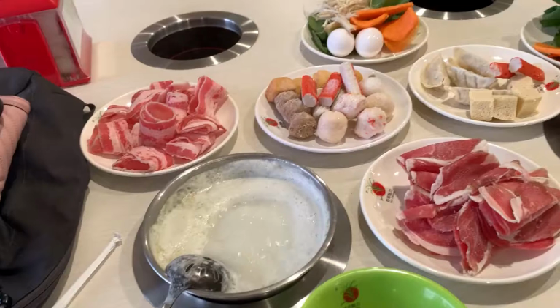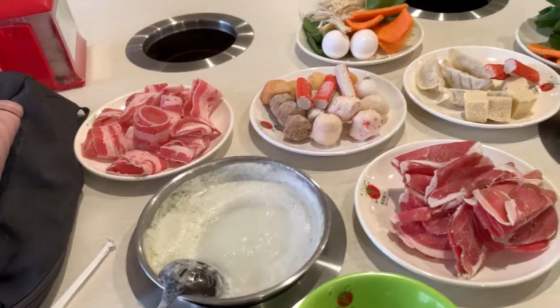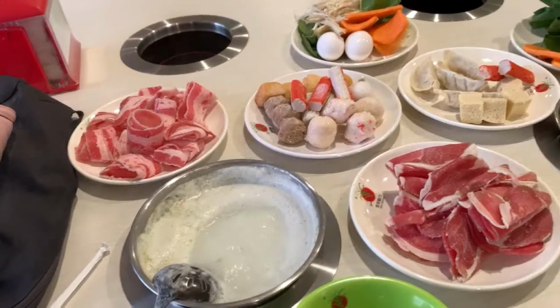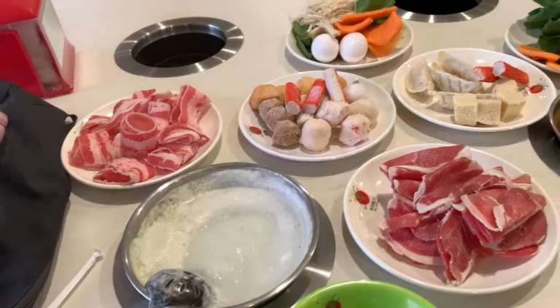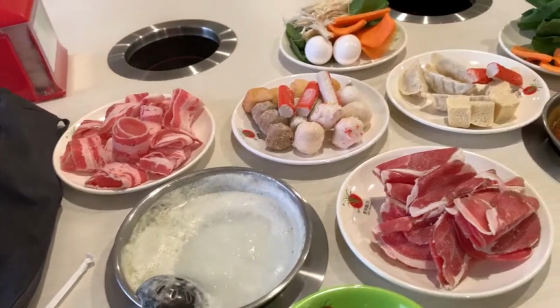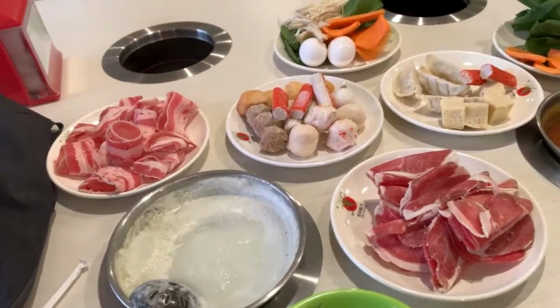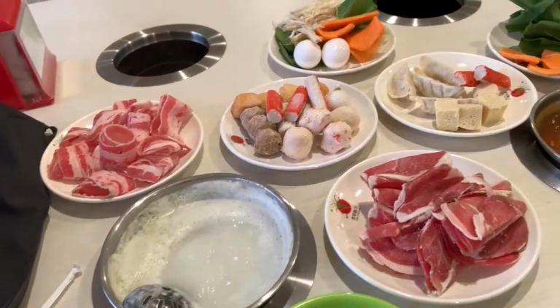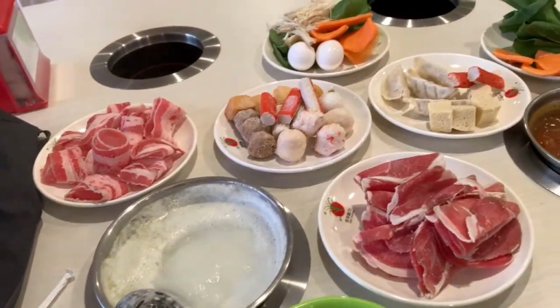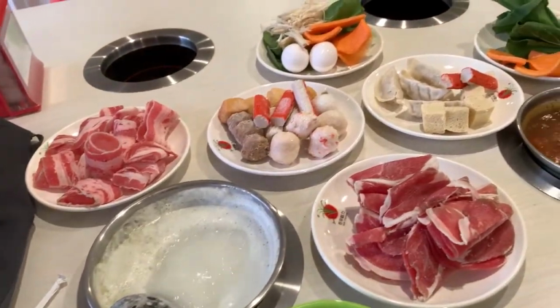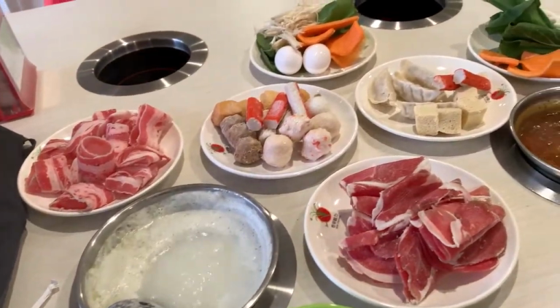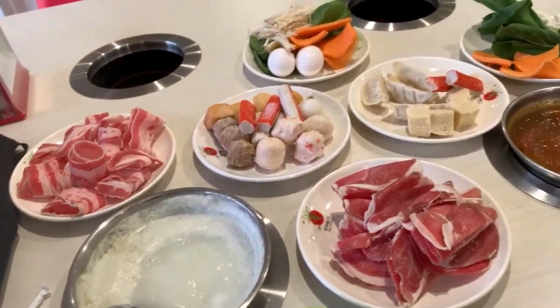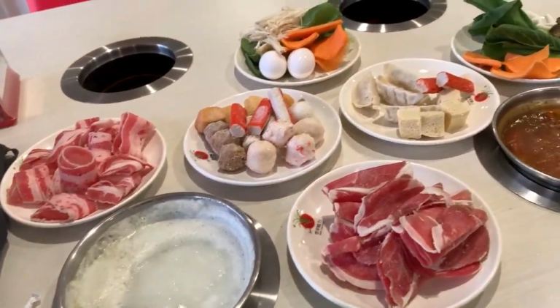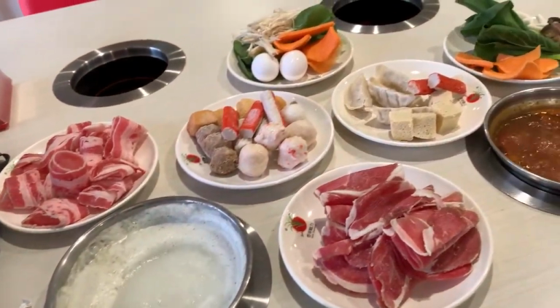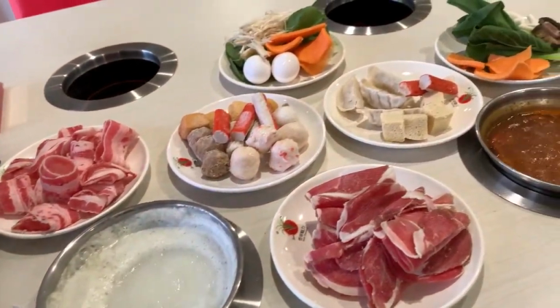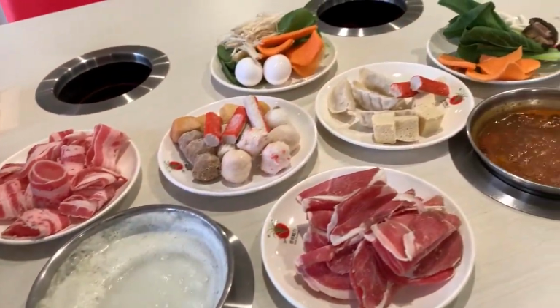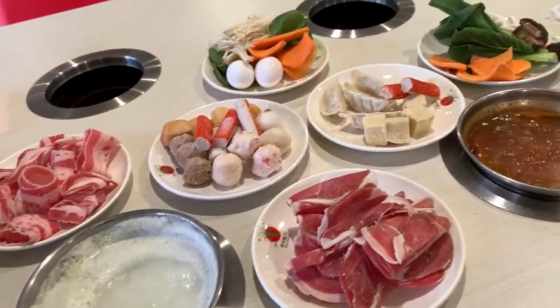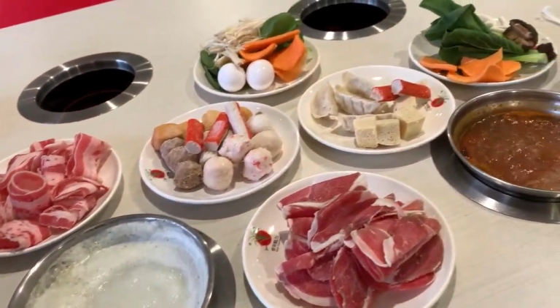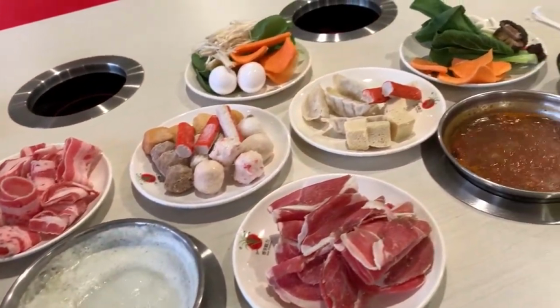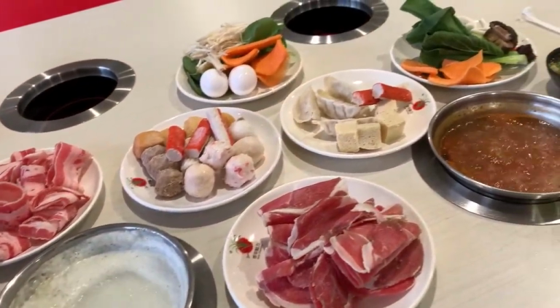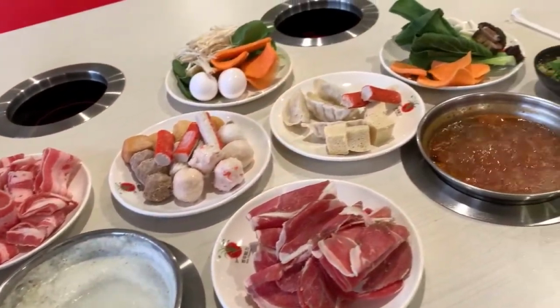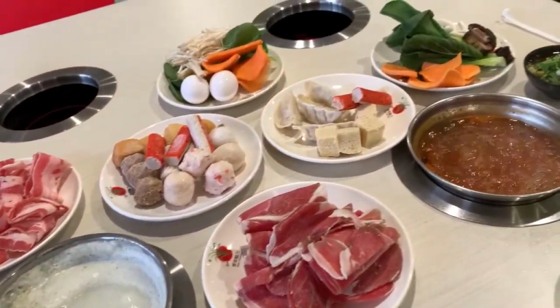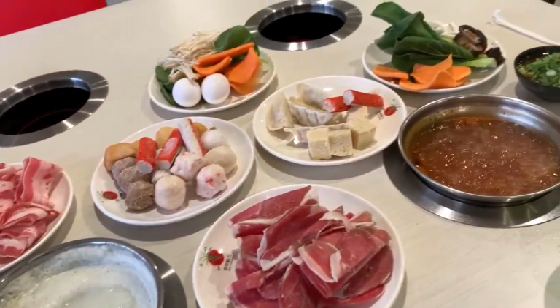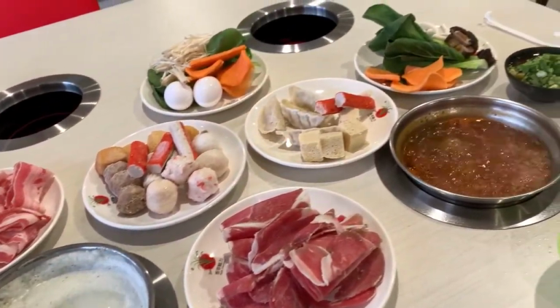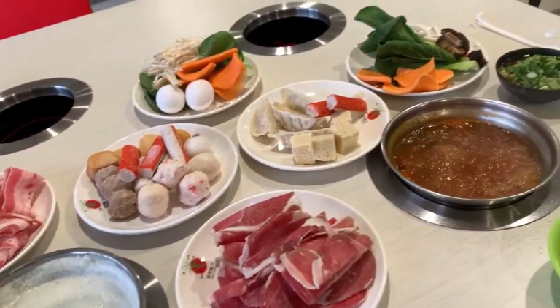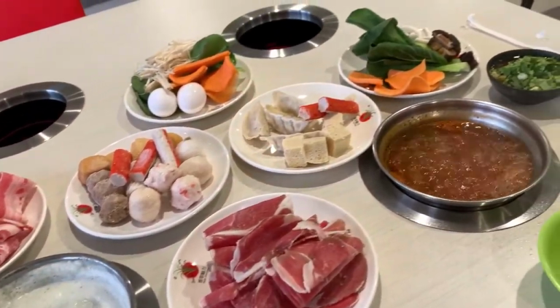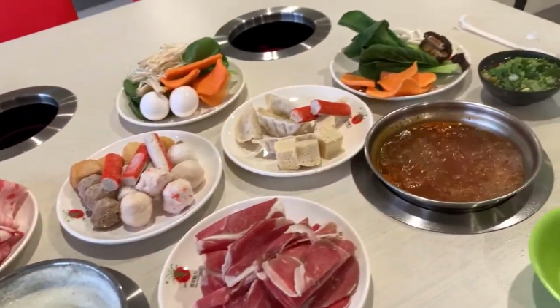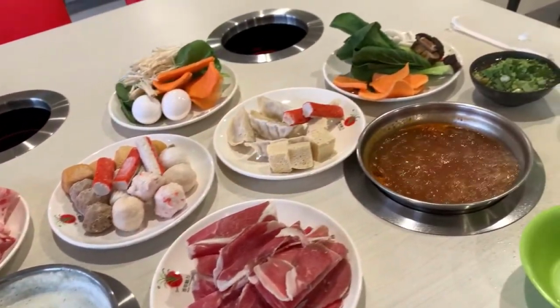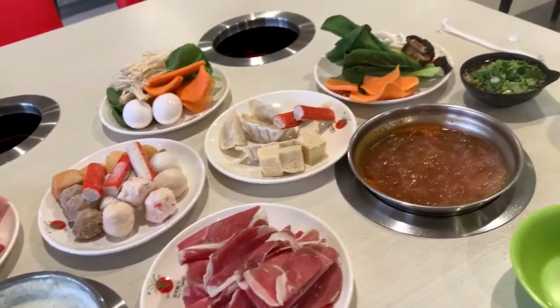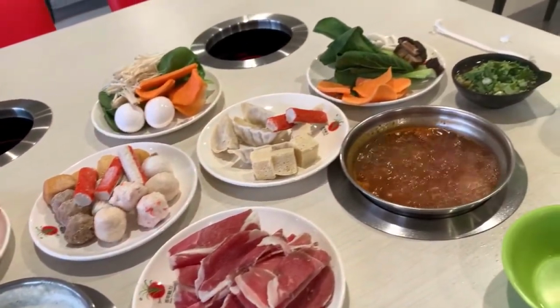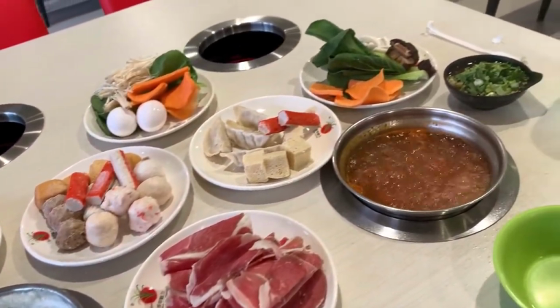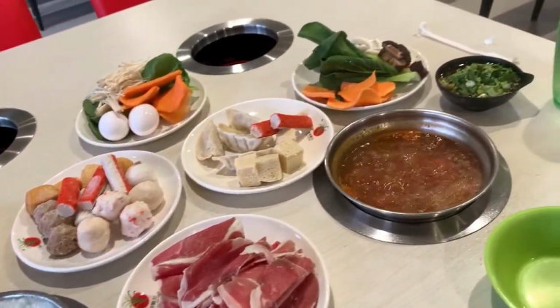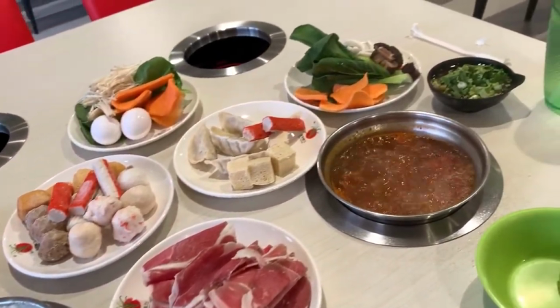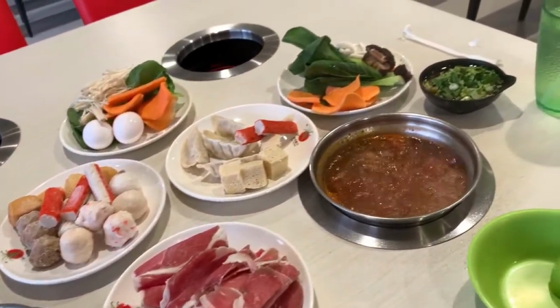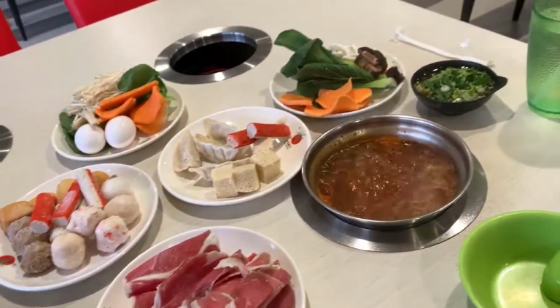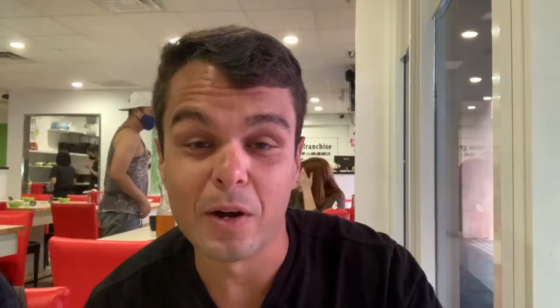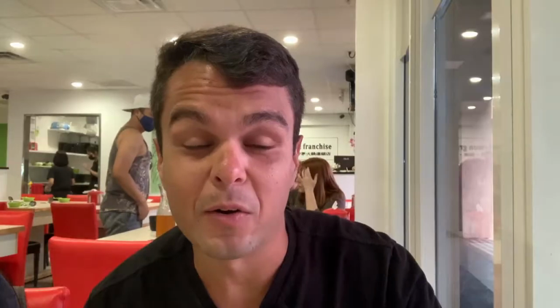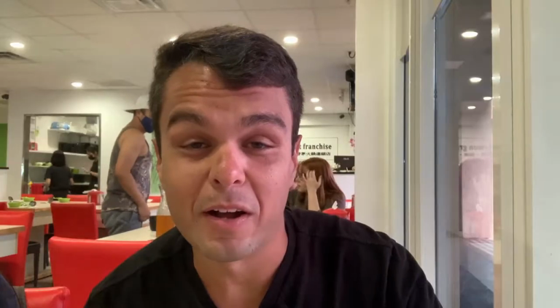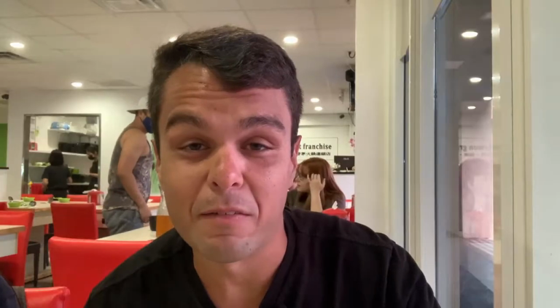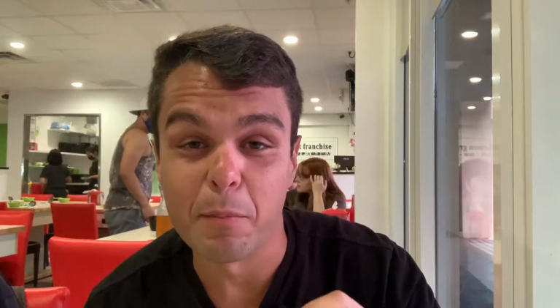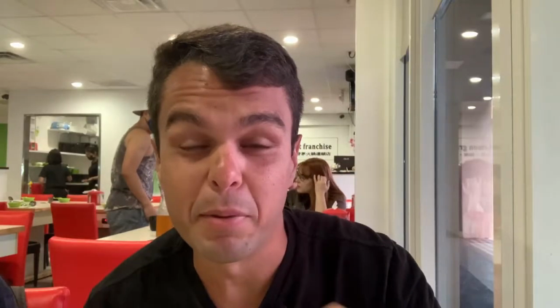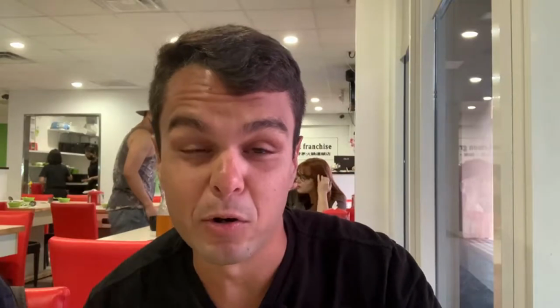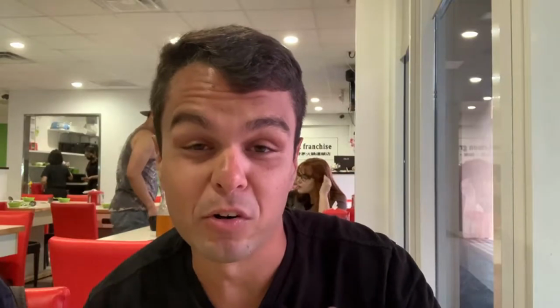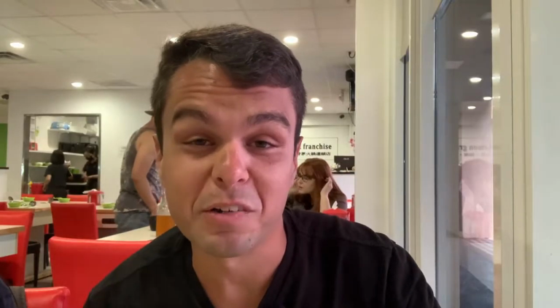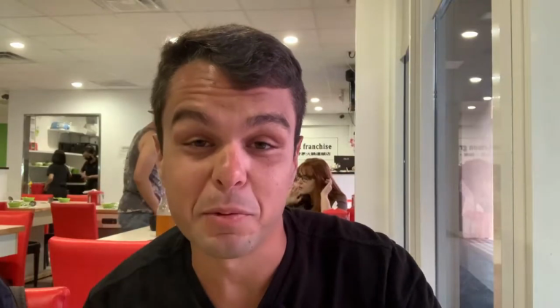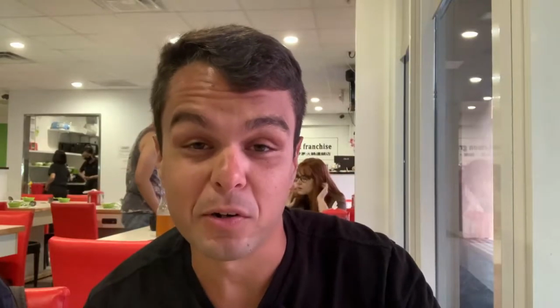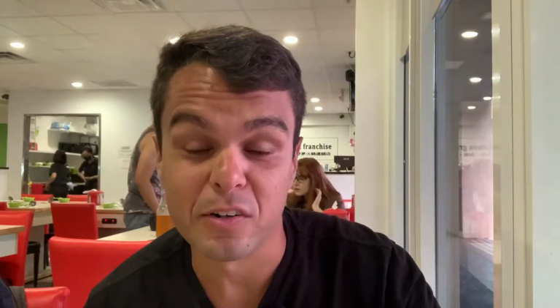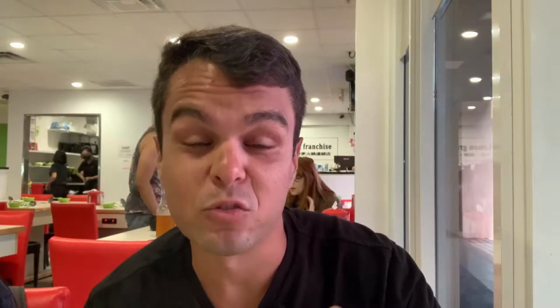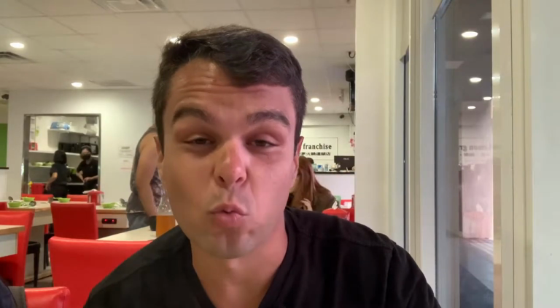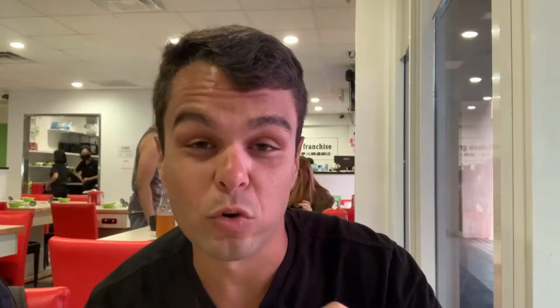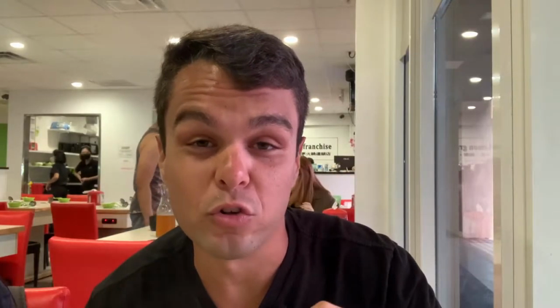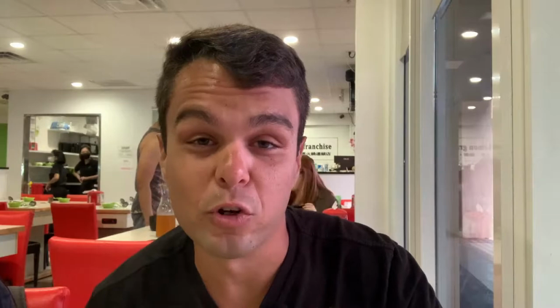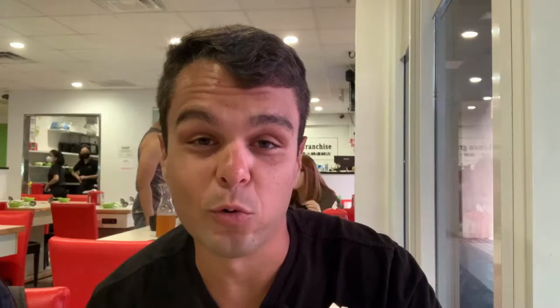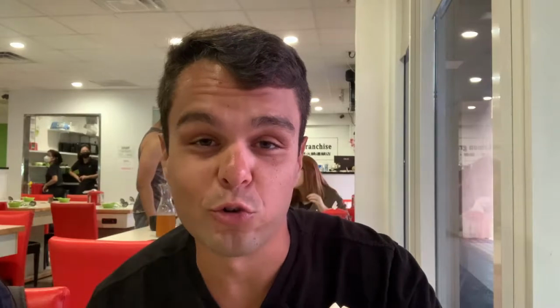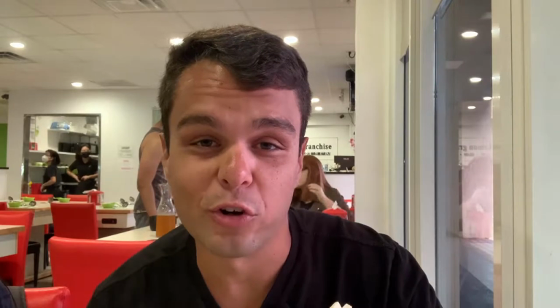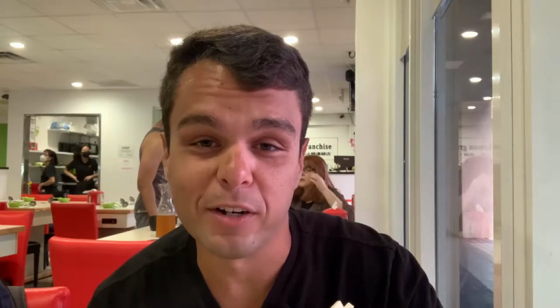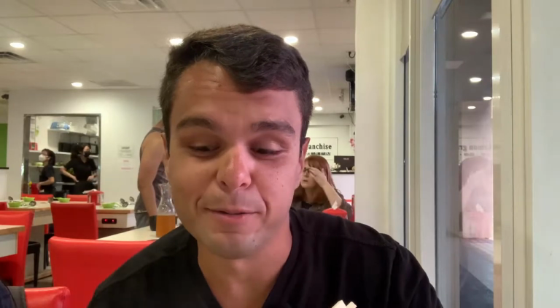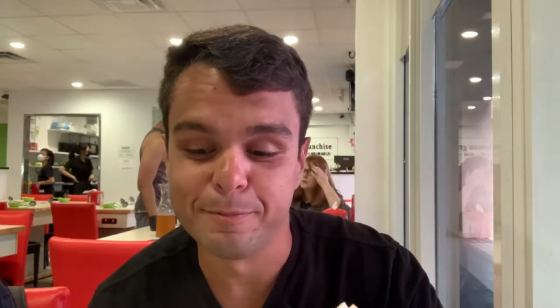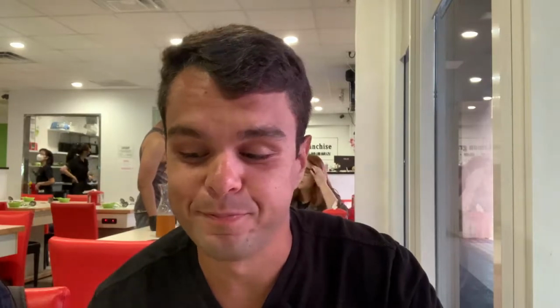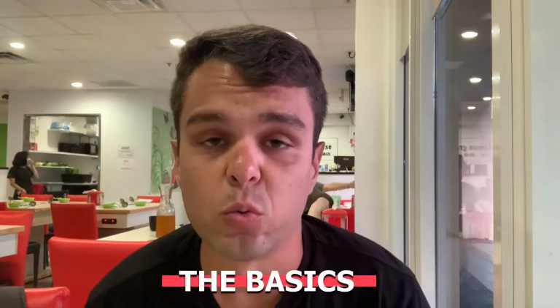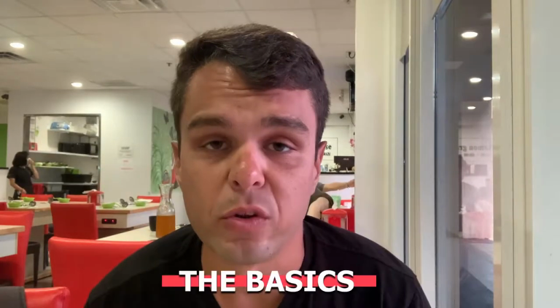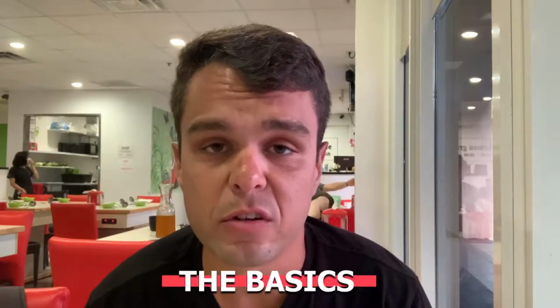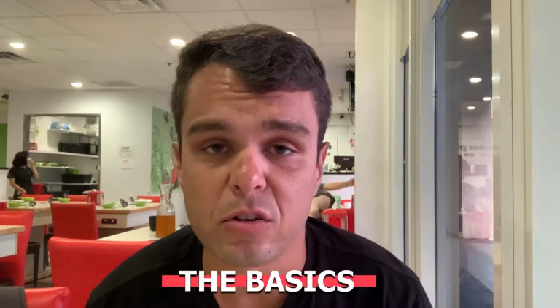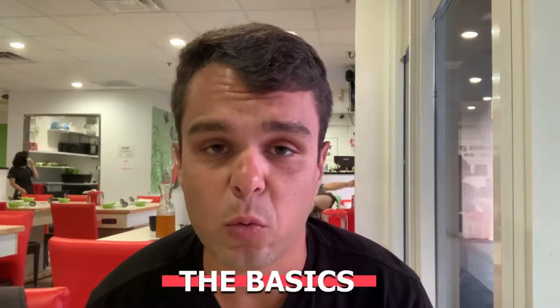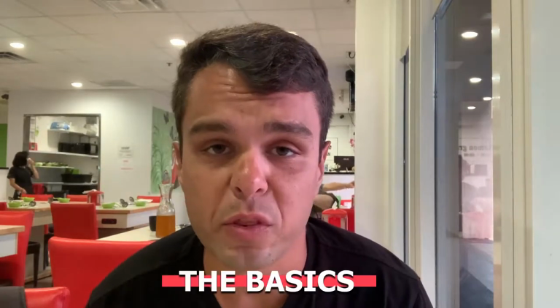If you've never had hot pot and you're not sure how to do it right, I'm going to show you in this video how to have a better experience when you go and try it. We'll start with the basics.